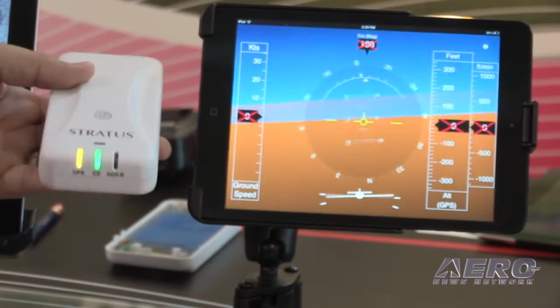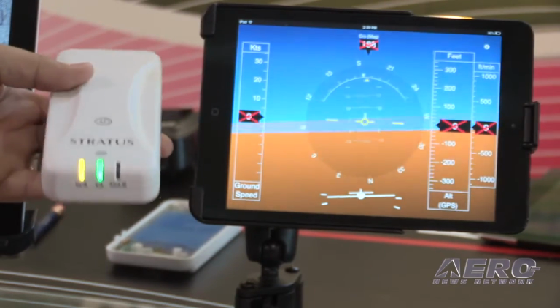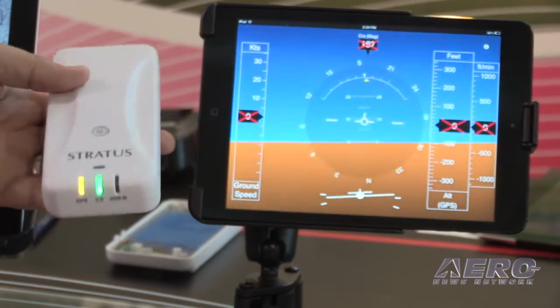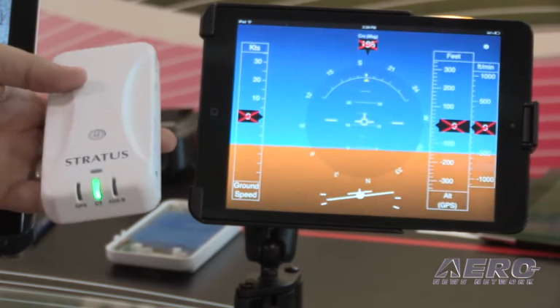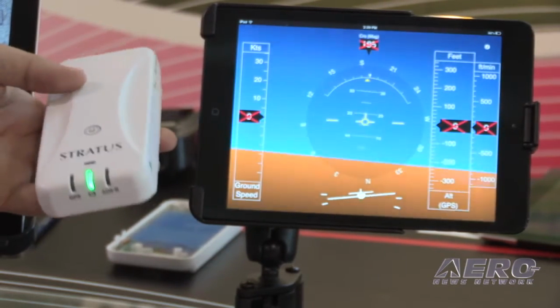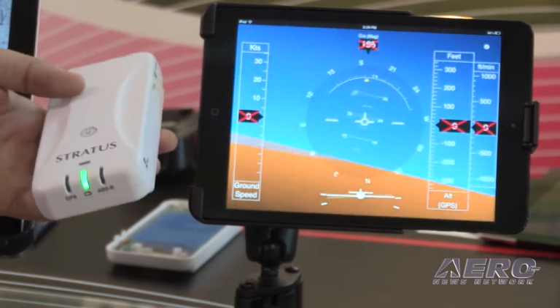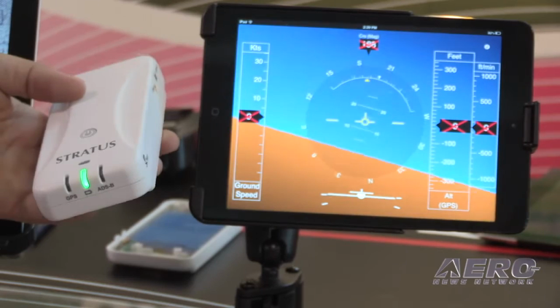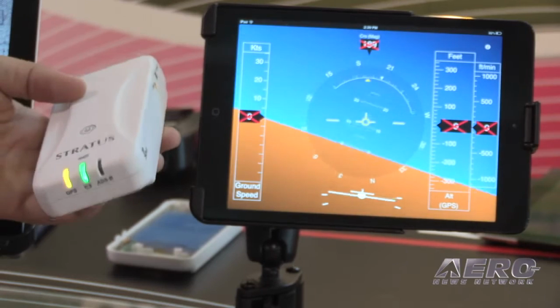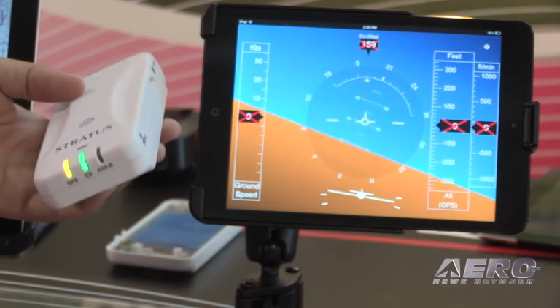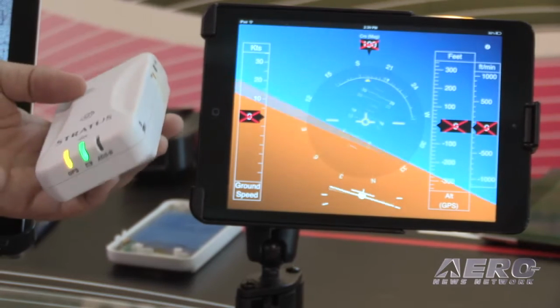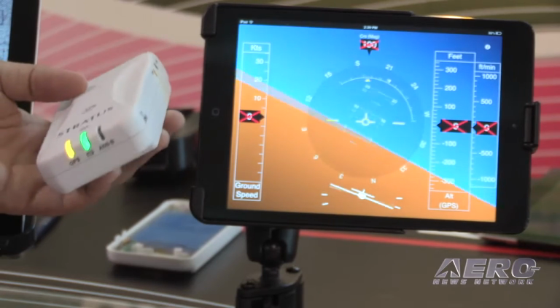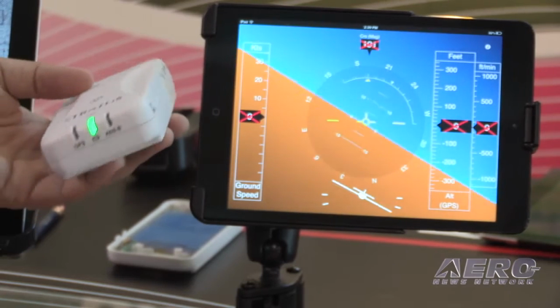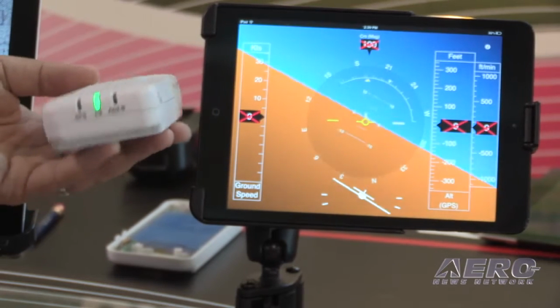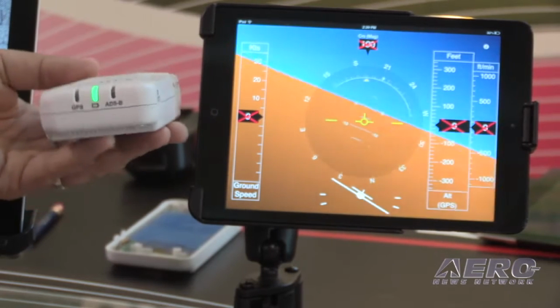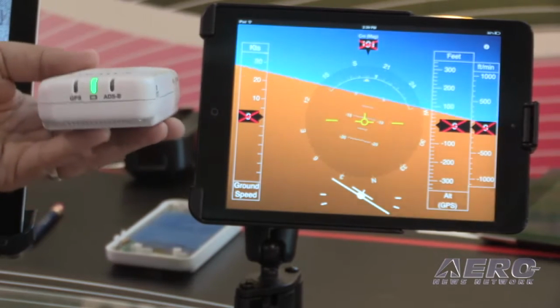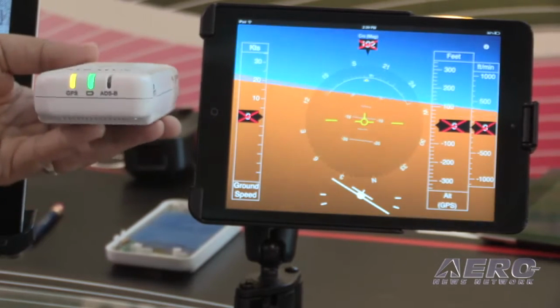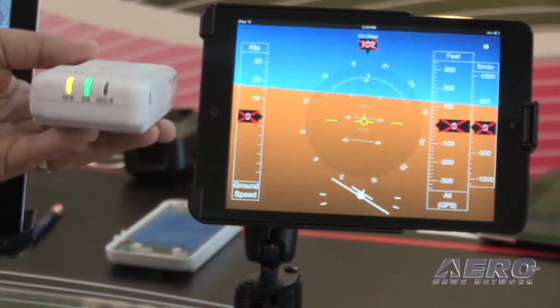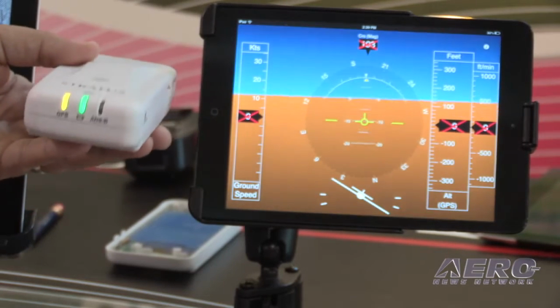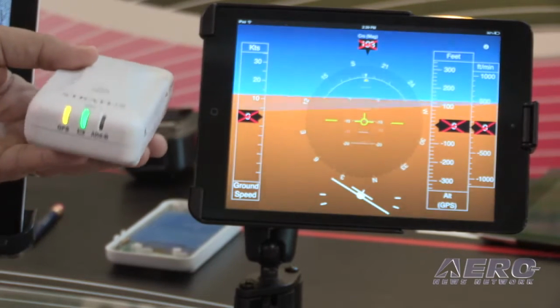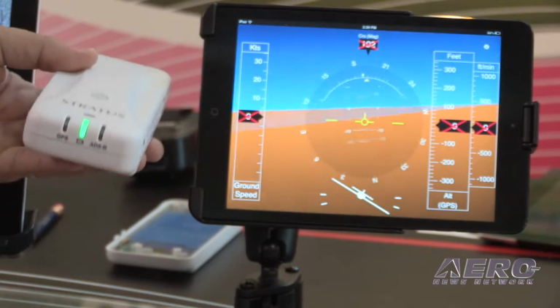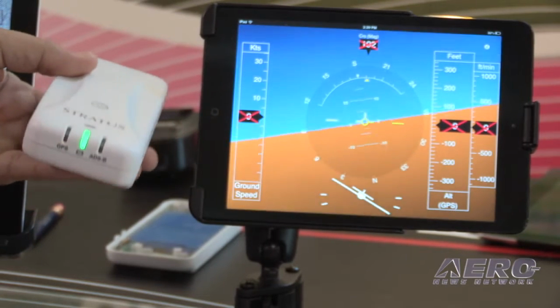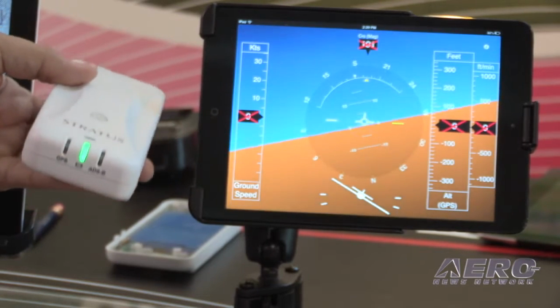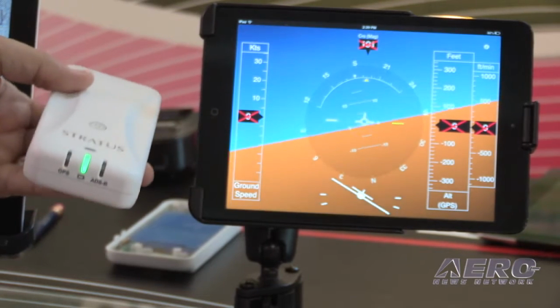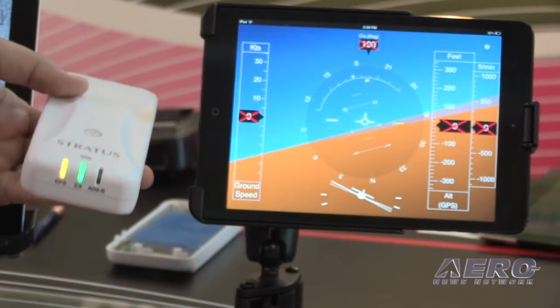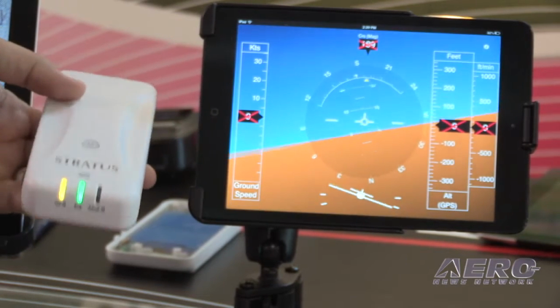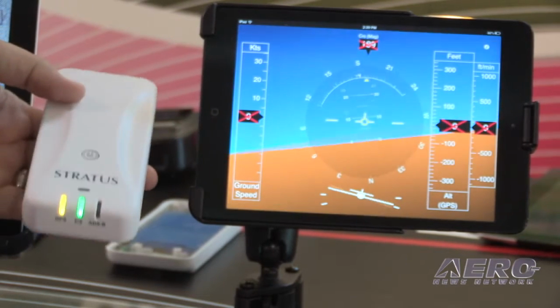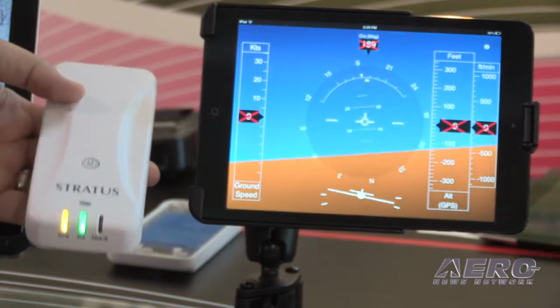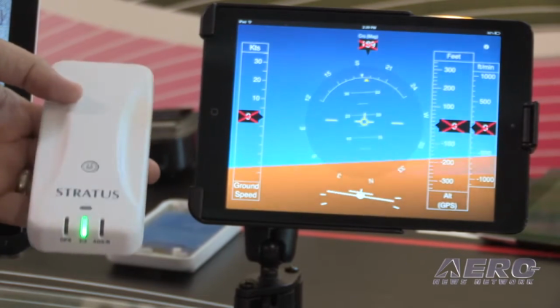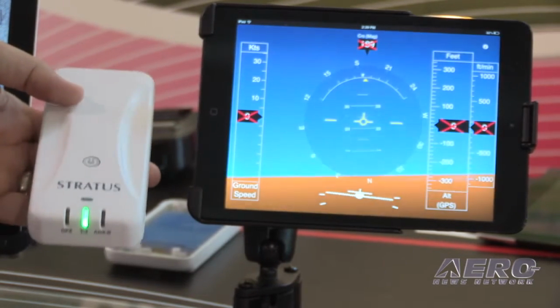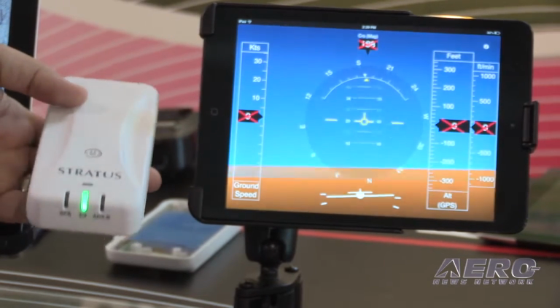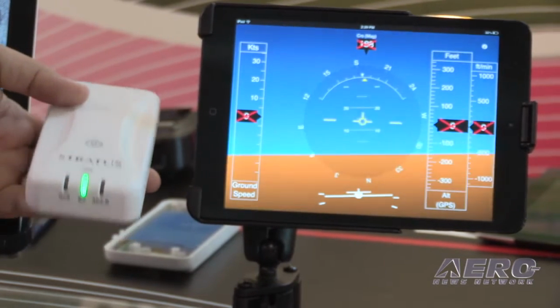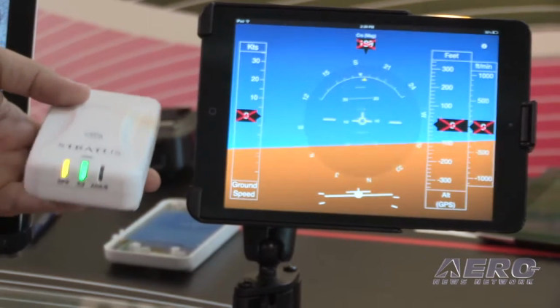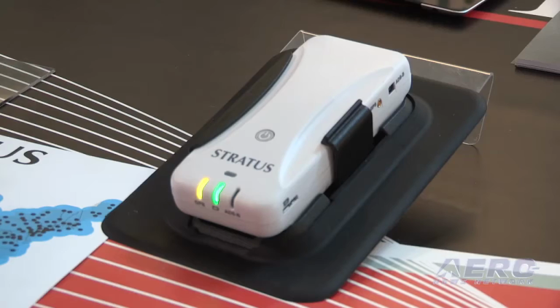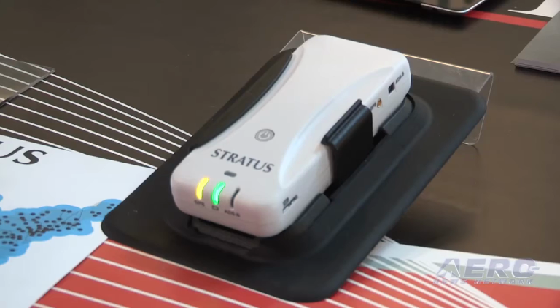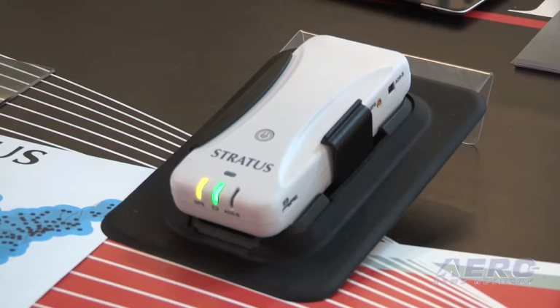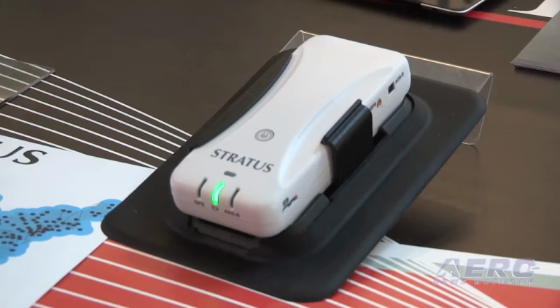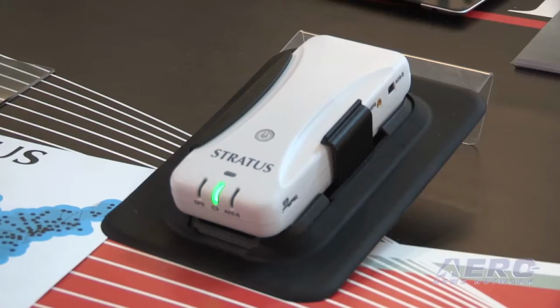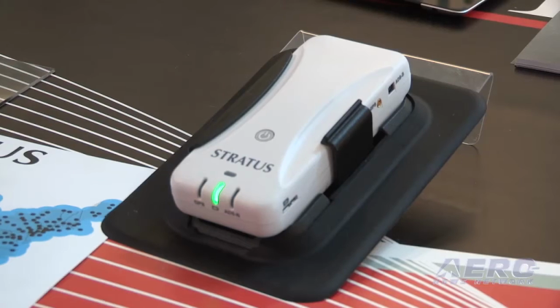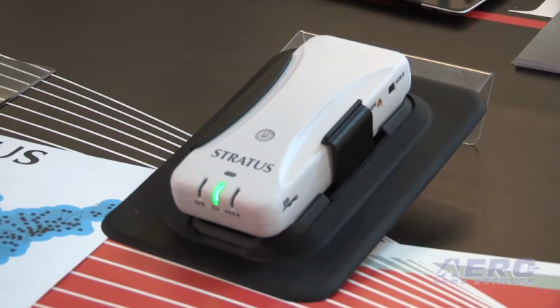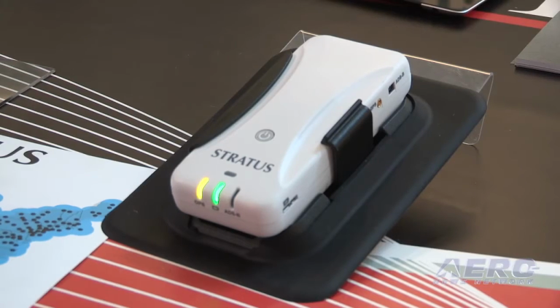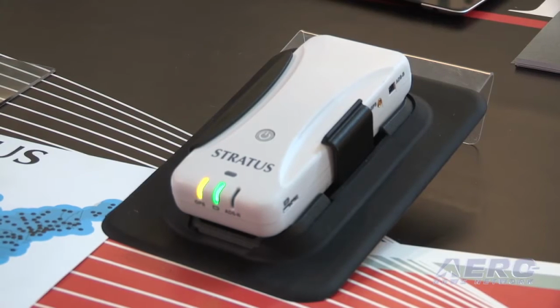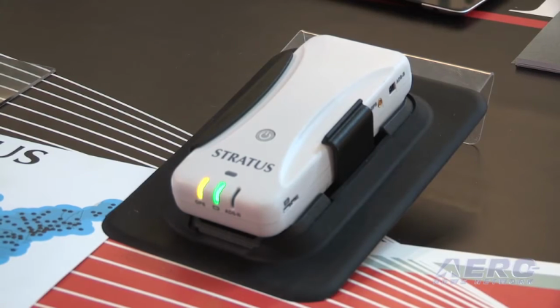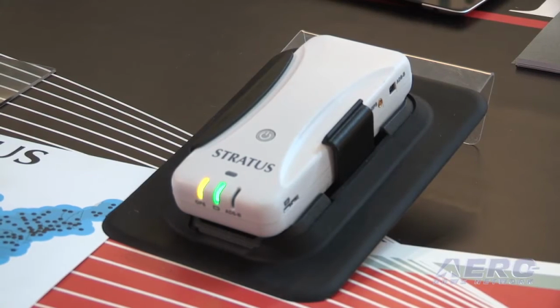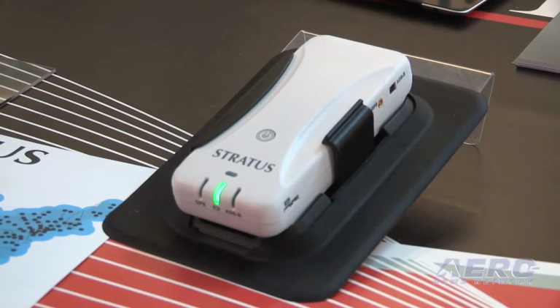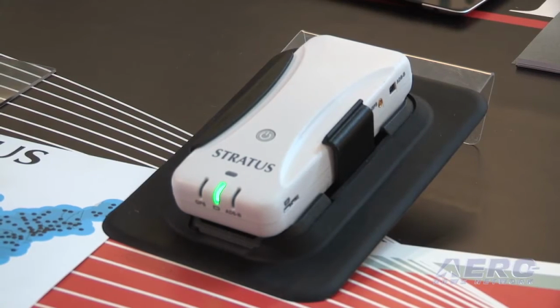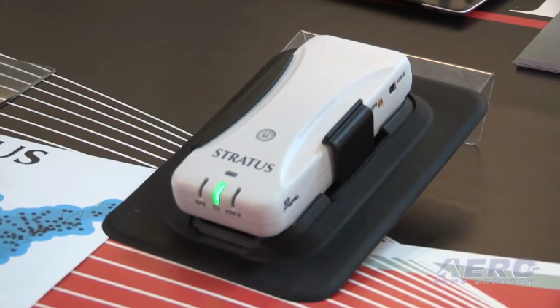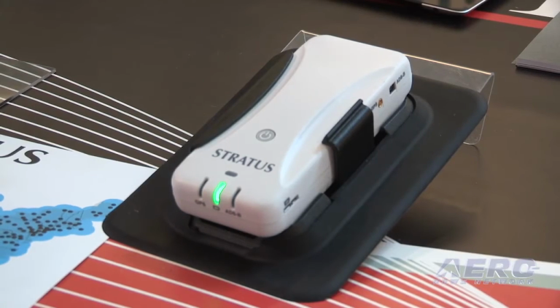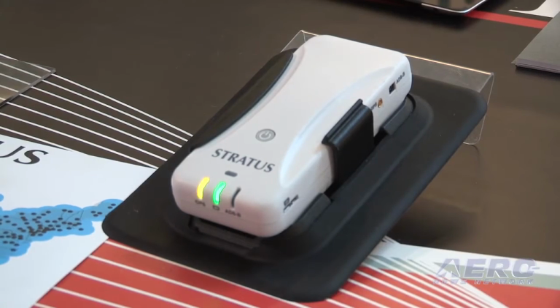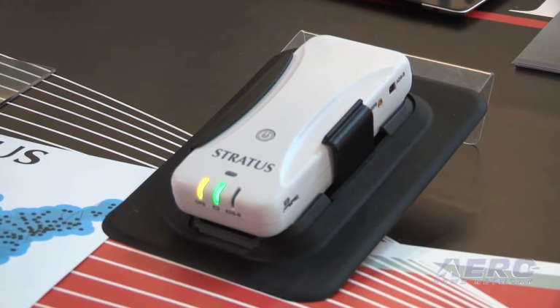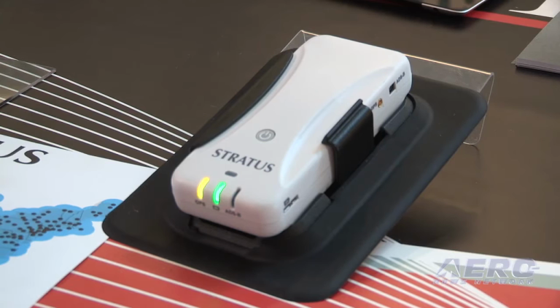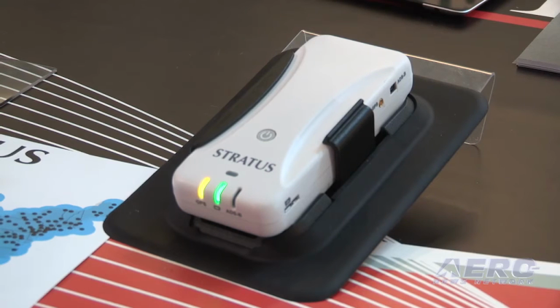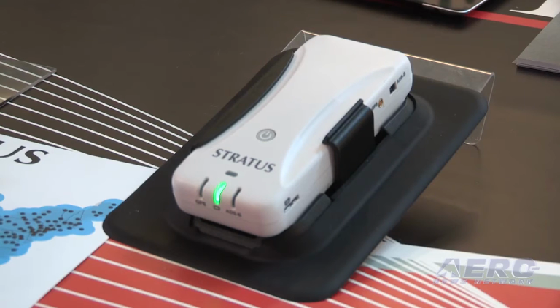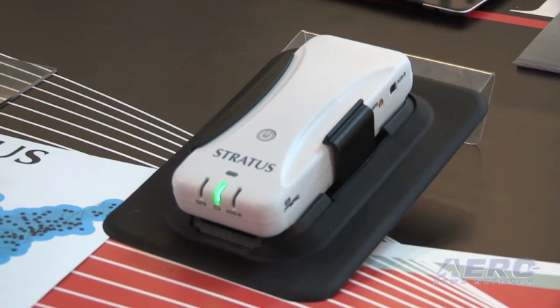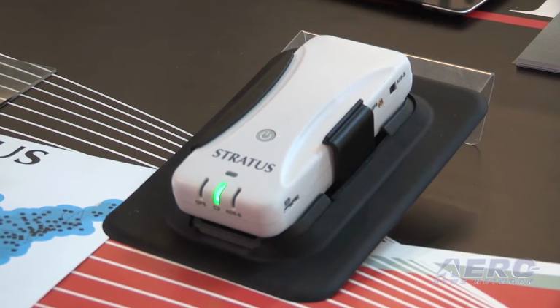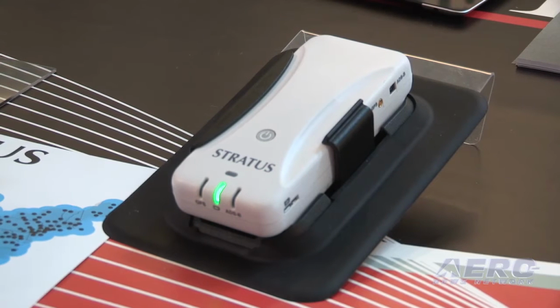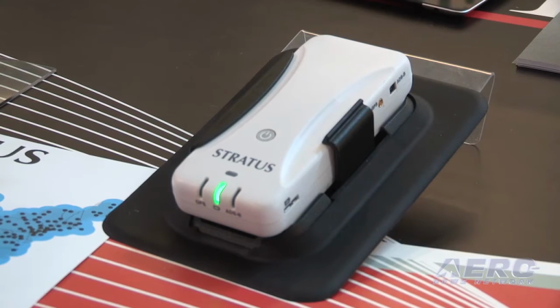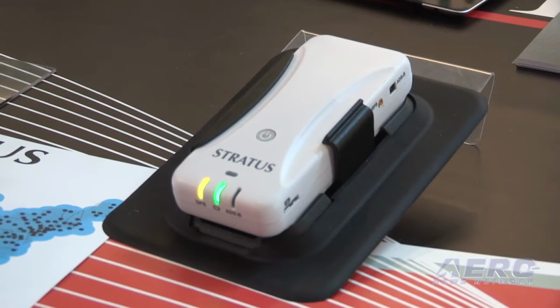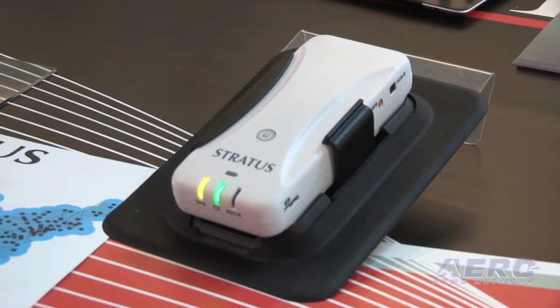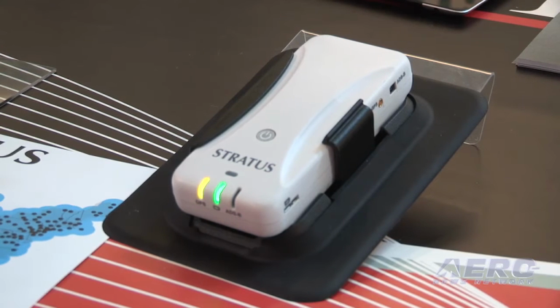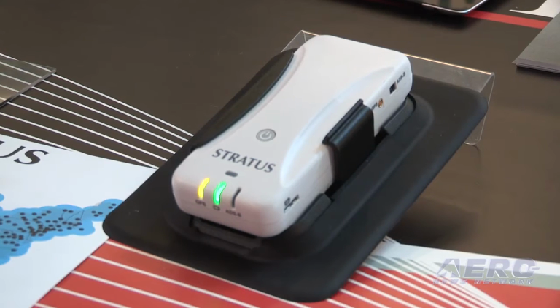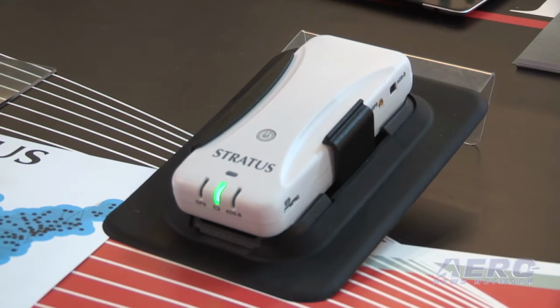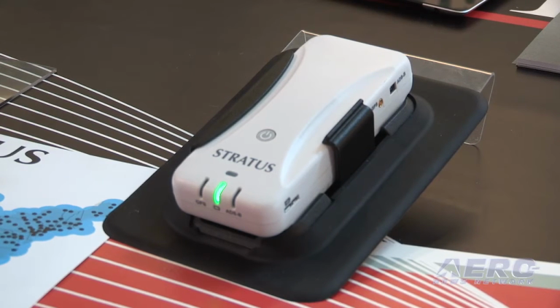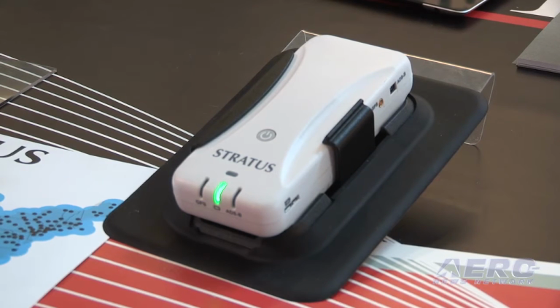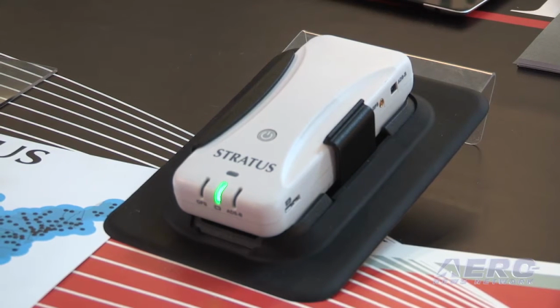In addition to the AHRS and the additional ADS-B functions, we have some additional connectivity functions with the new device and just general improved performance.